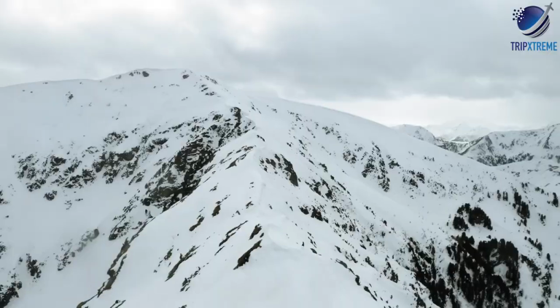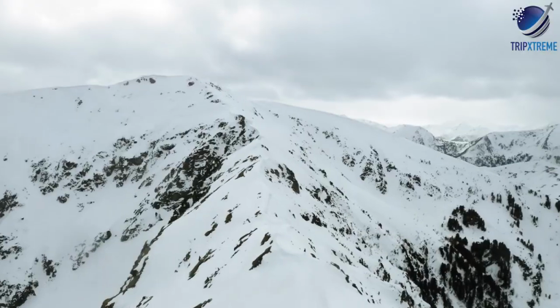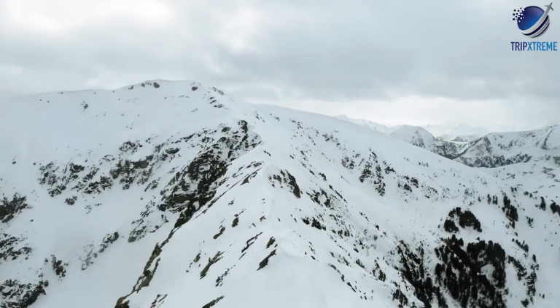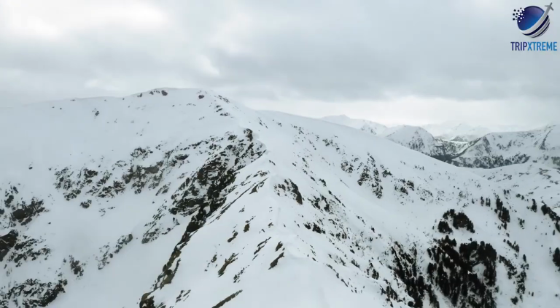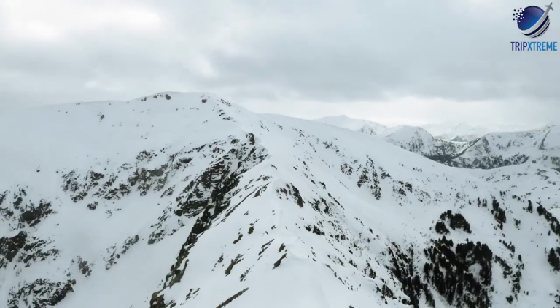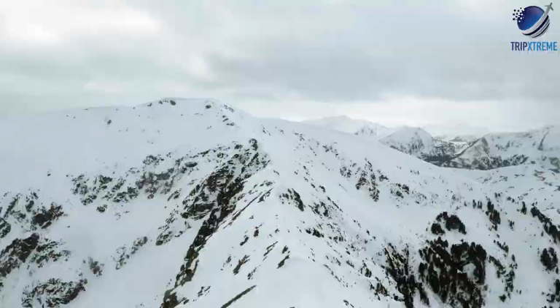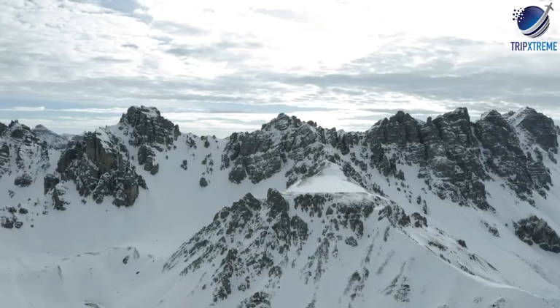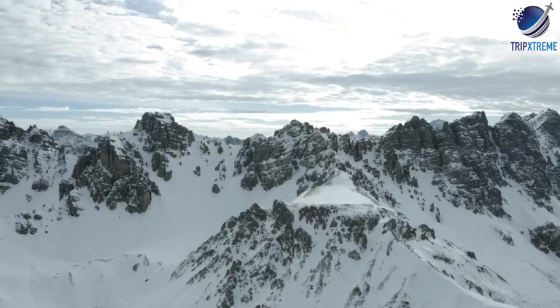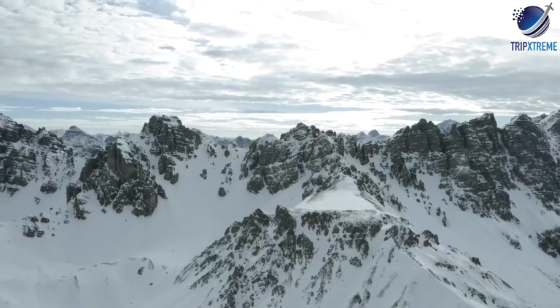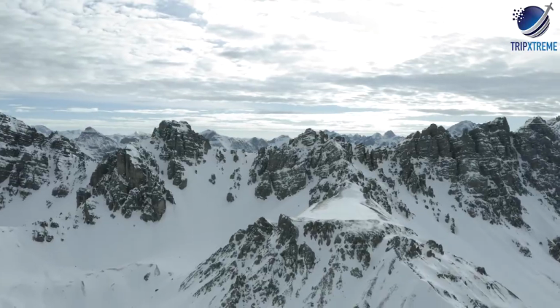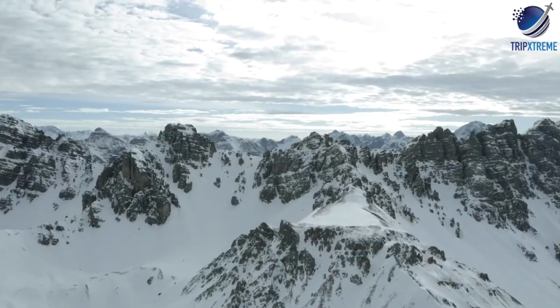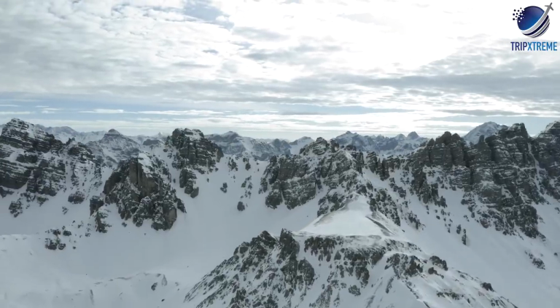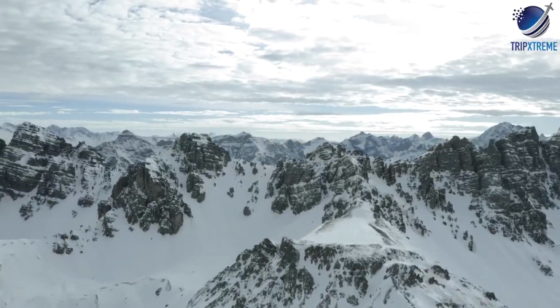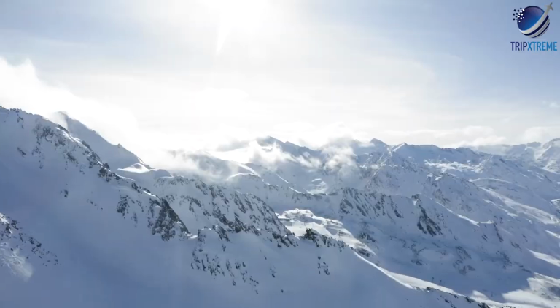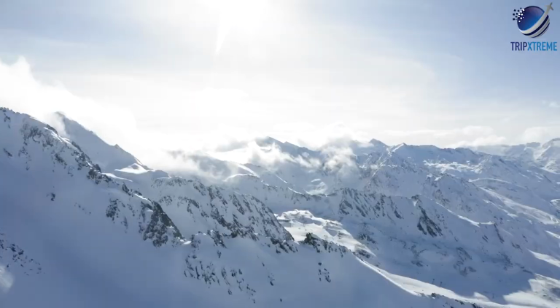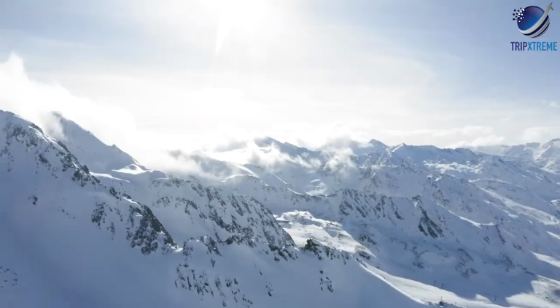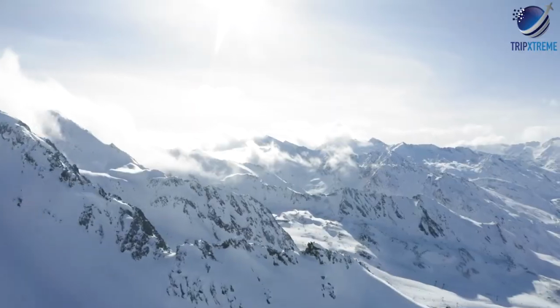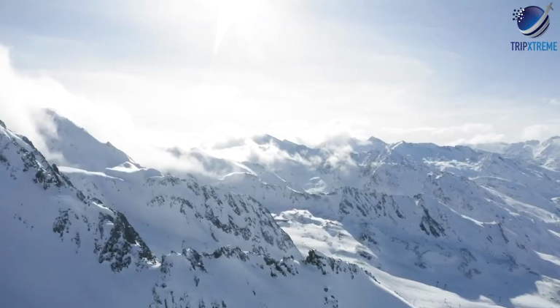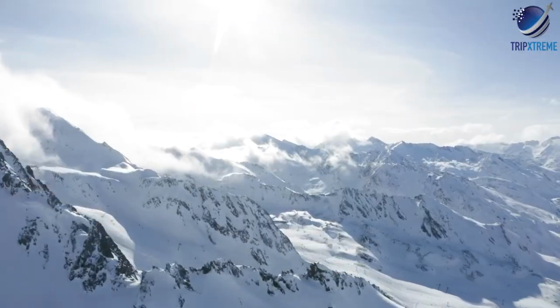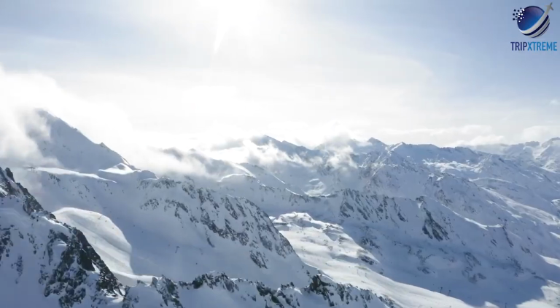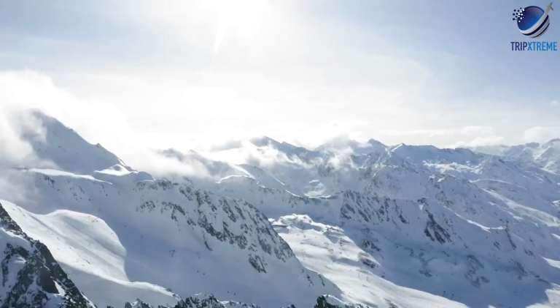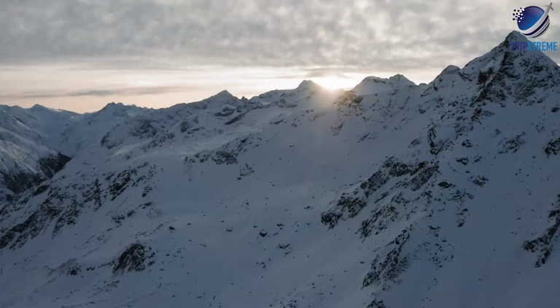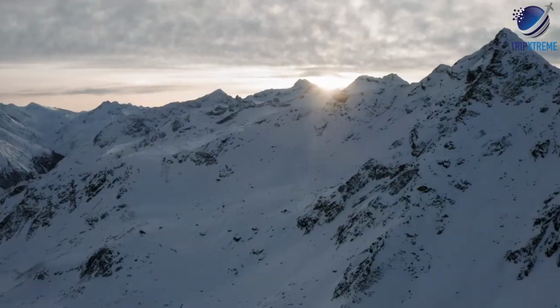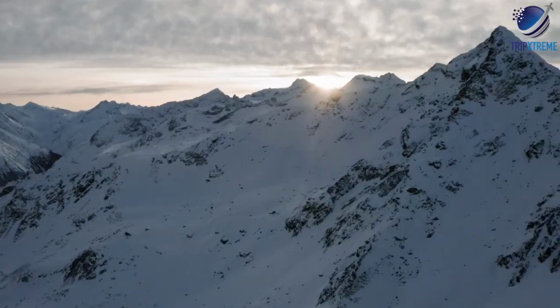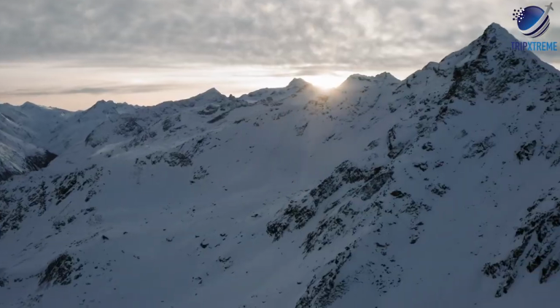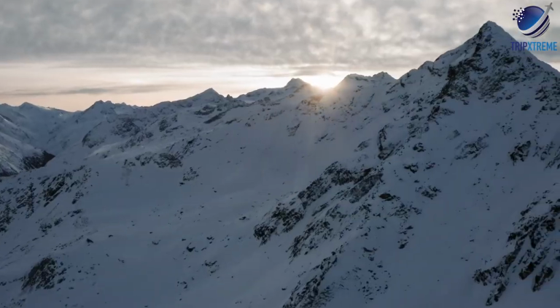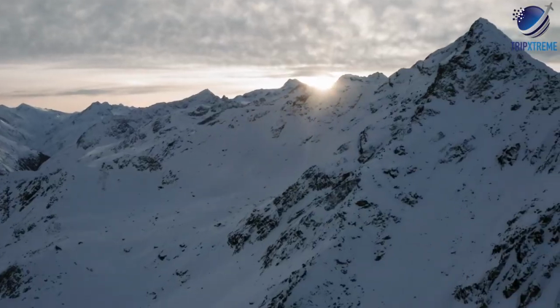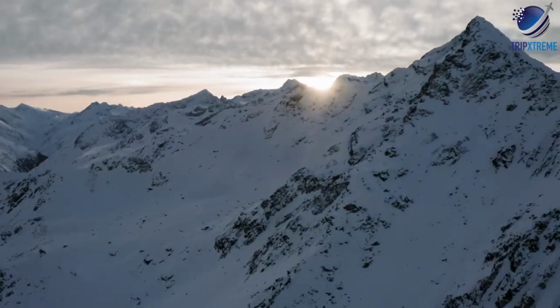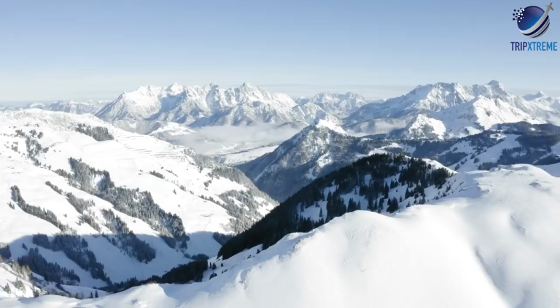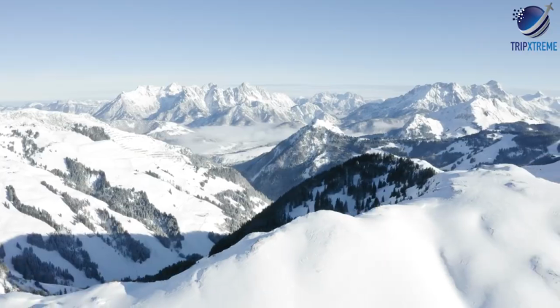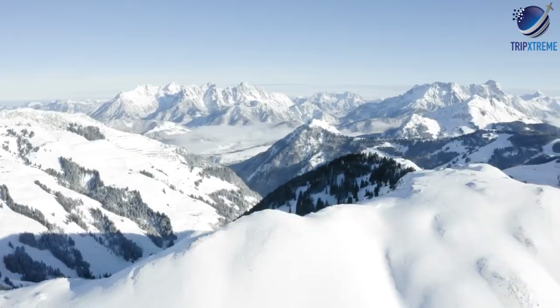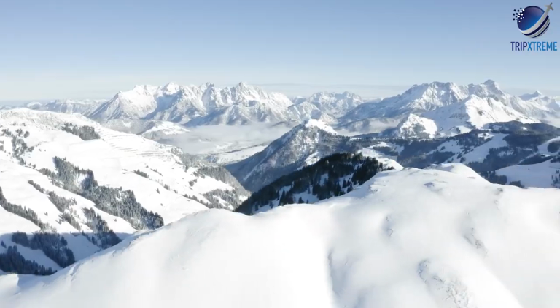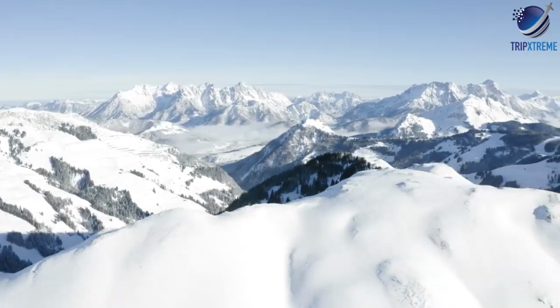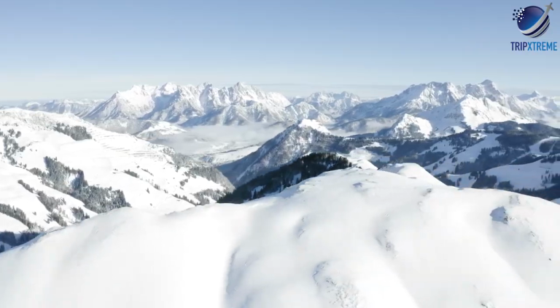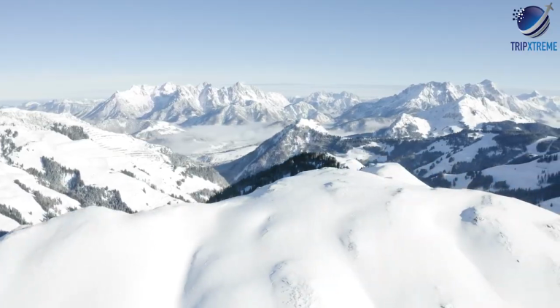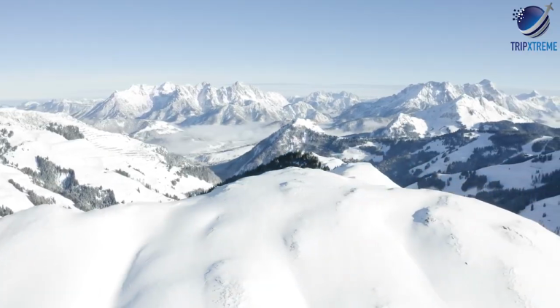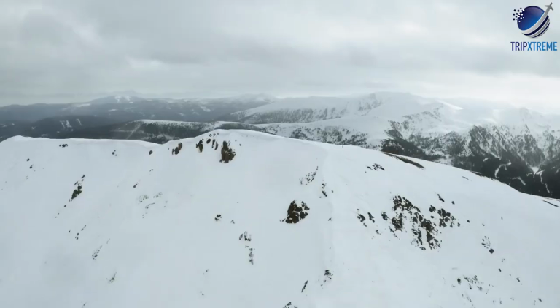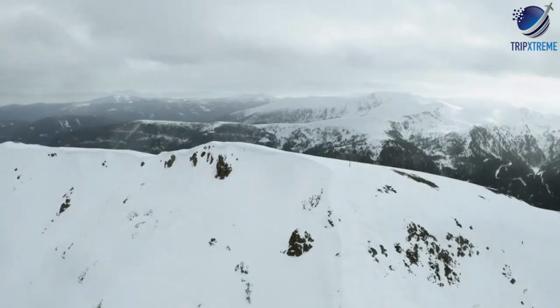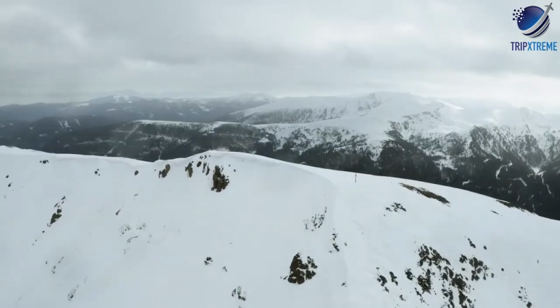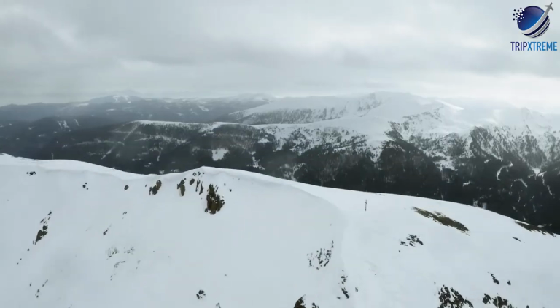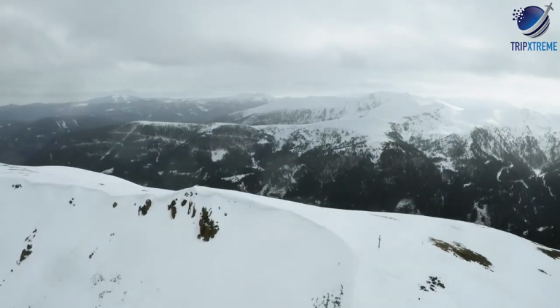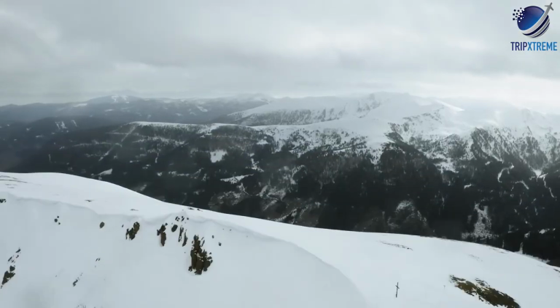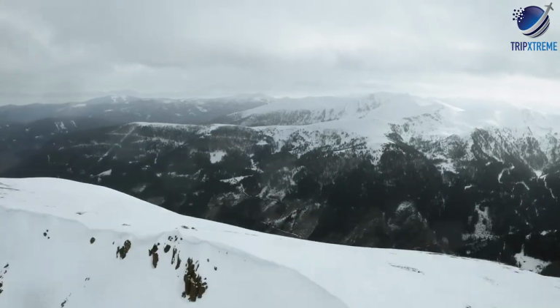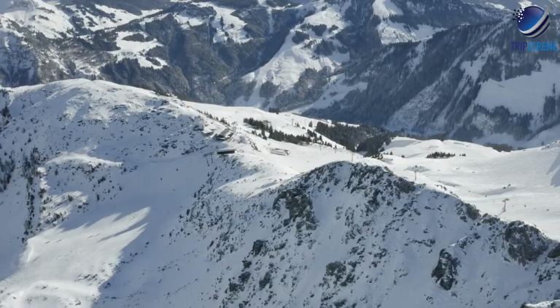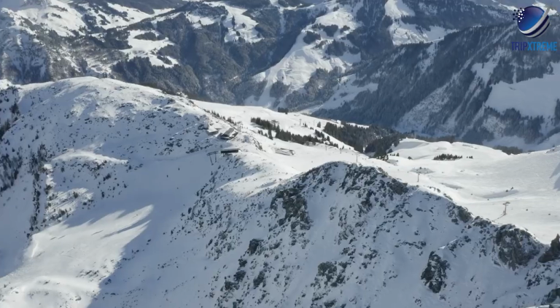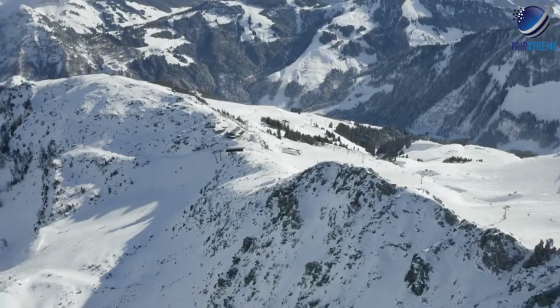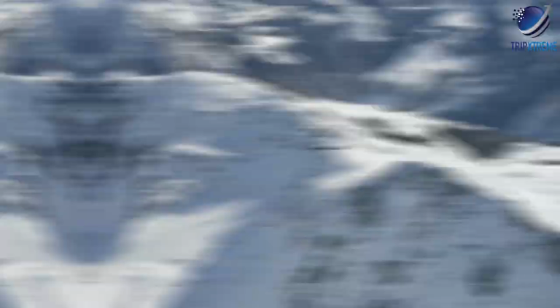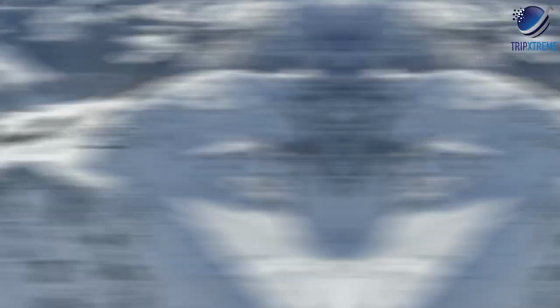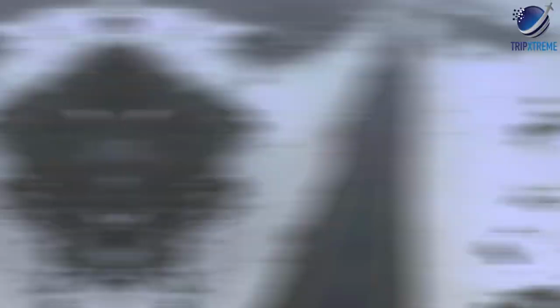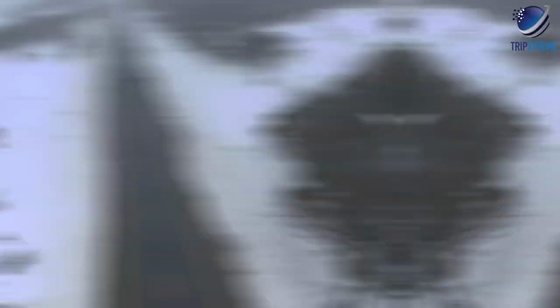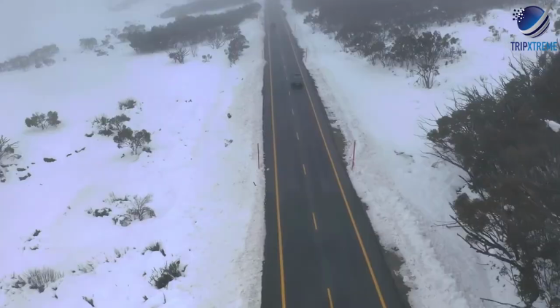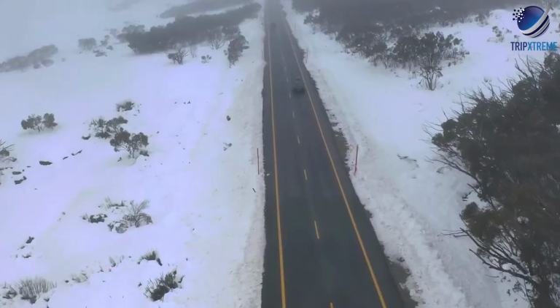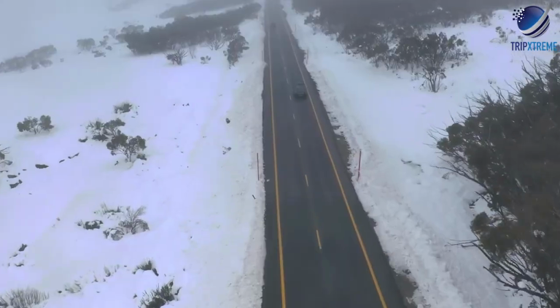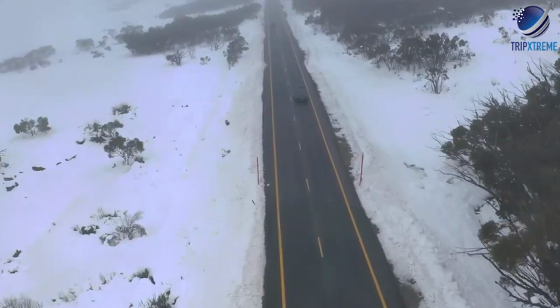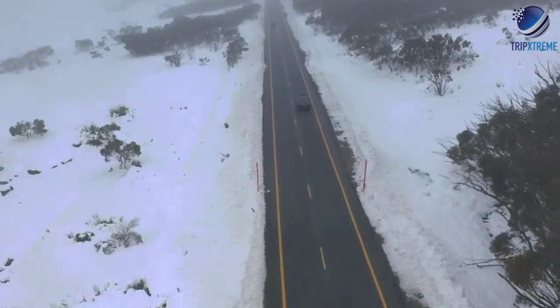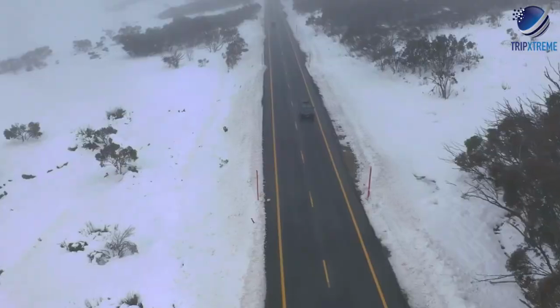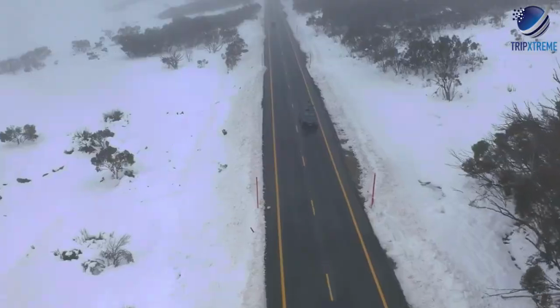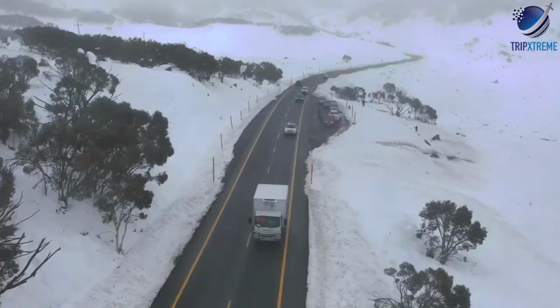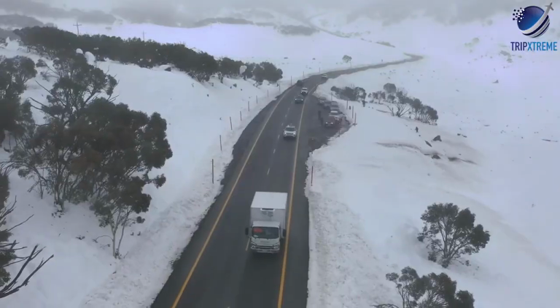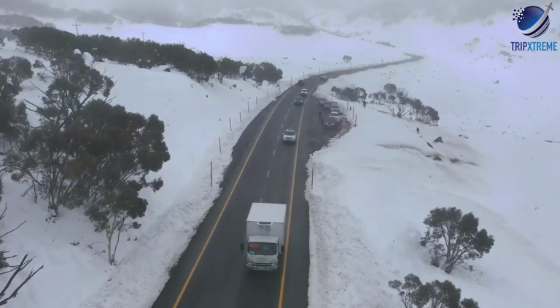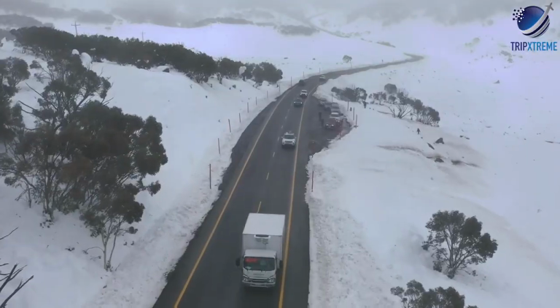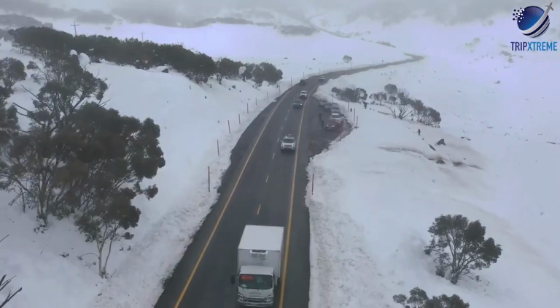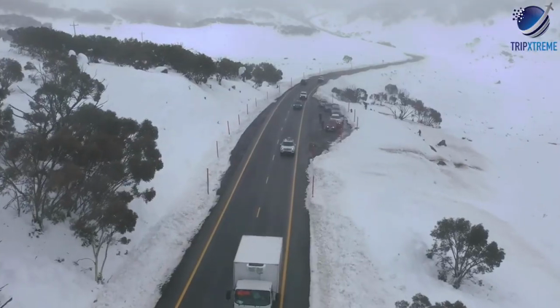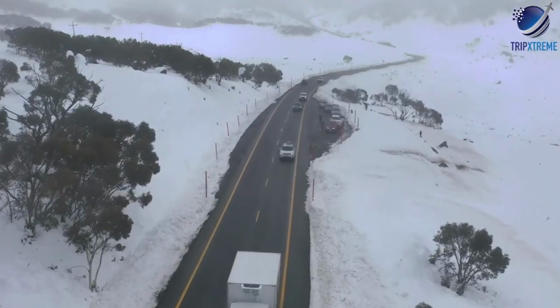With all these snow-capped peaks, it's not surprising the Snowy Mountains are one of the most popular places to visit in New South Wales in winter.